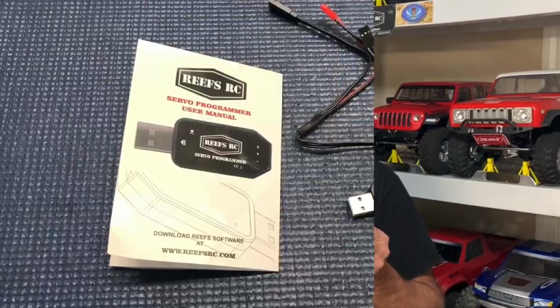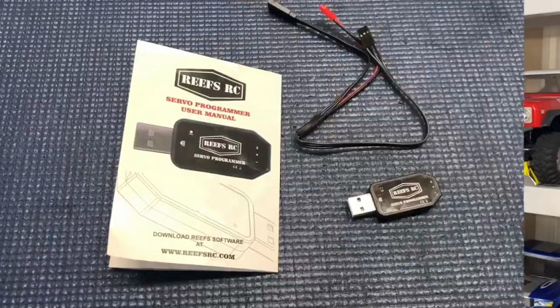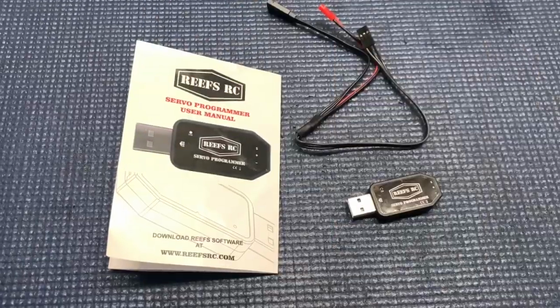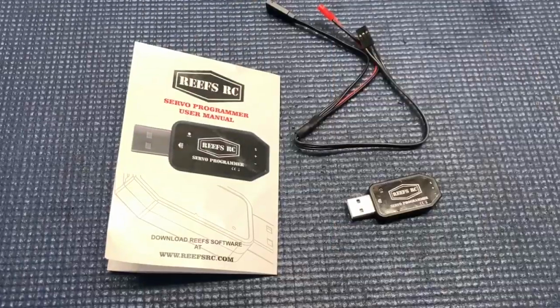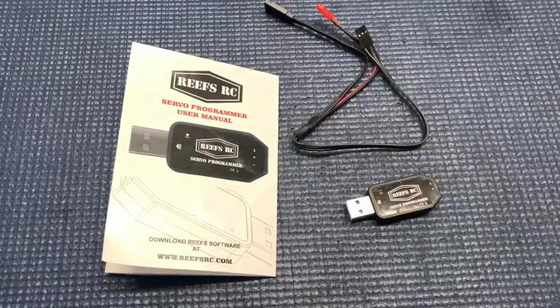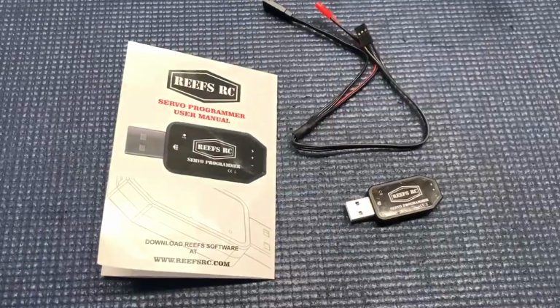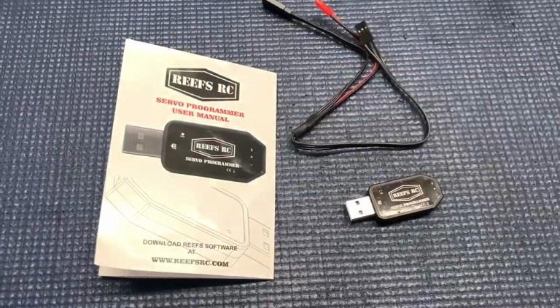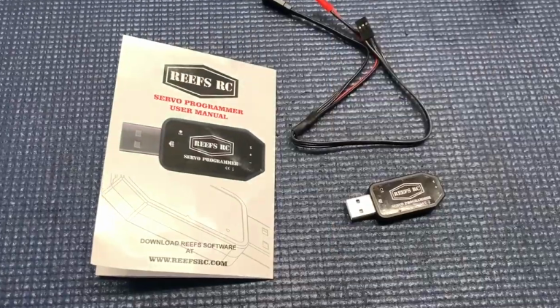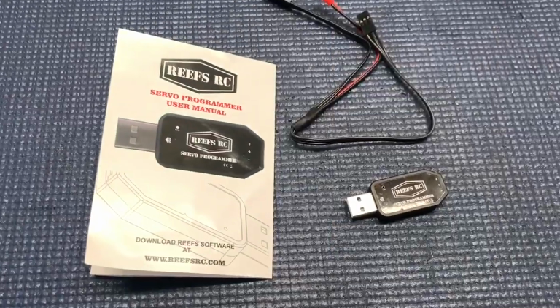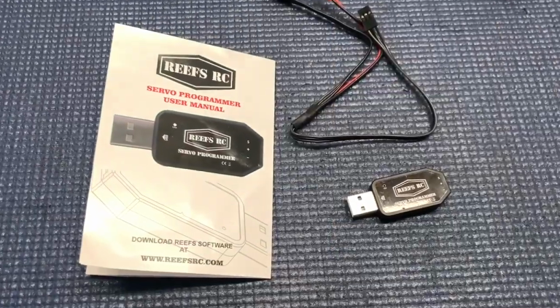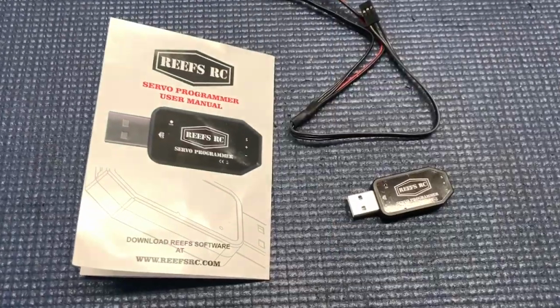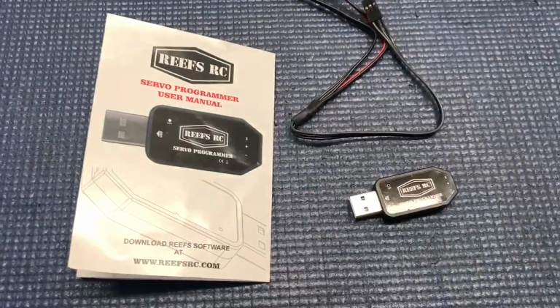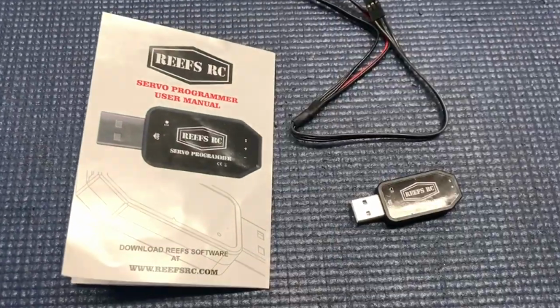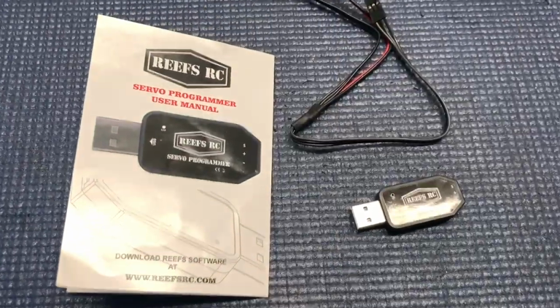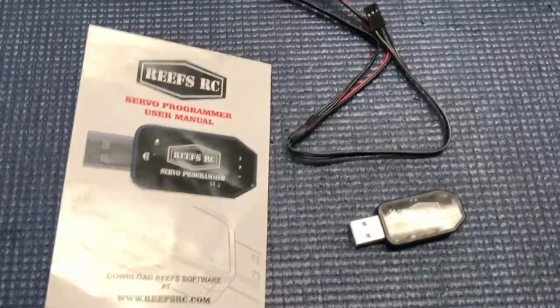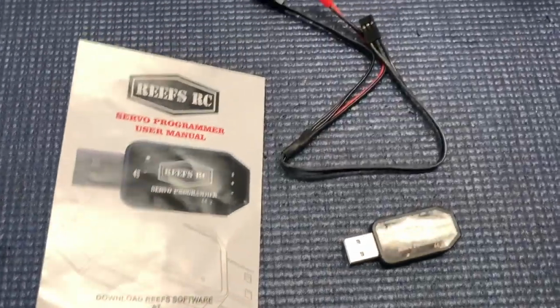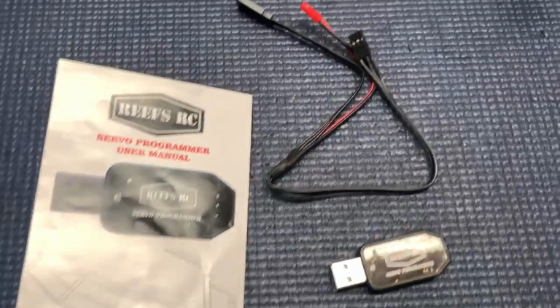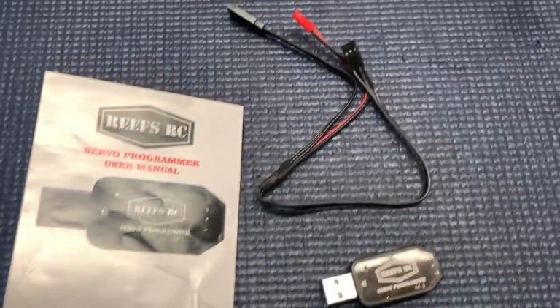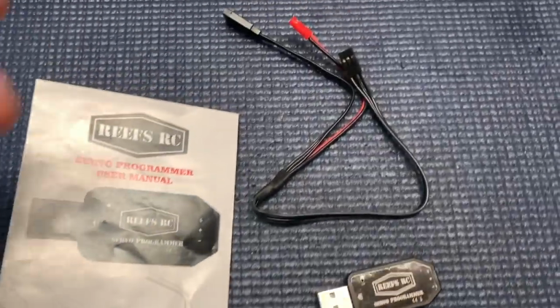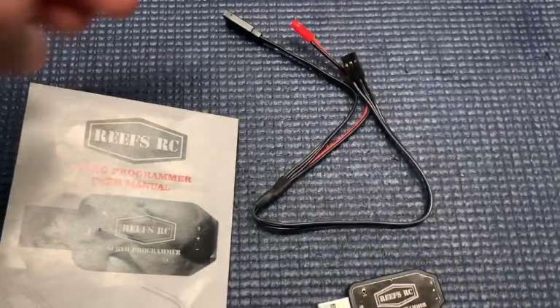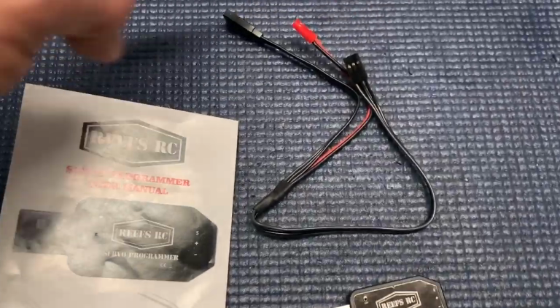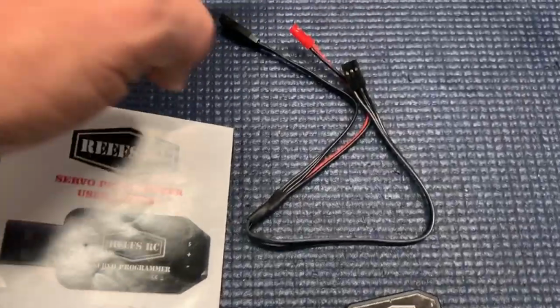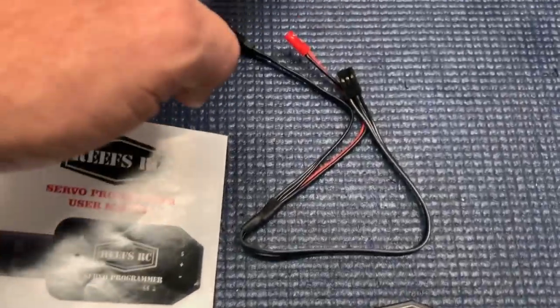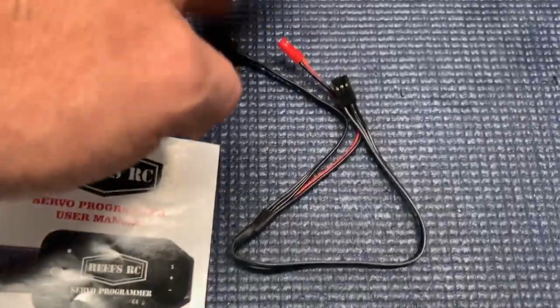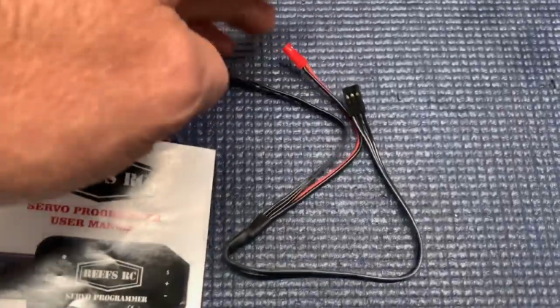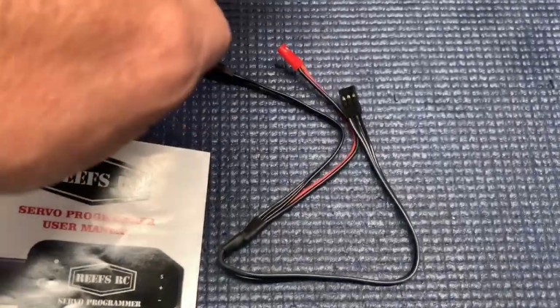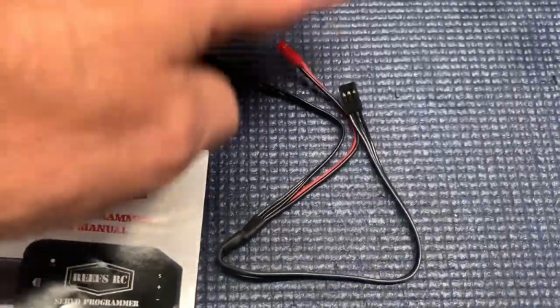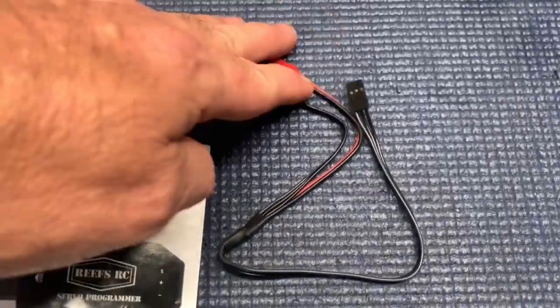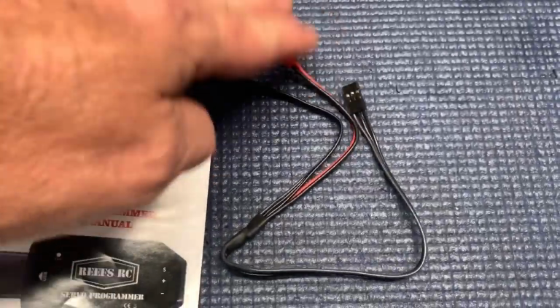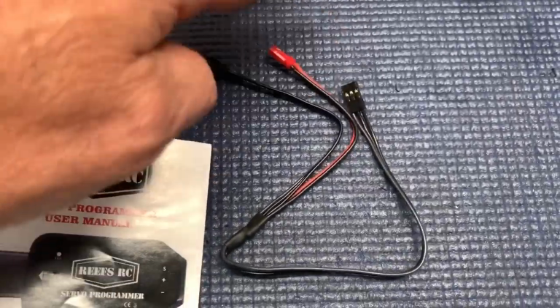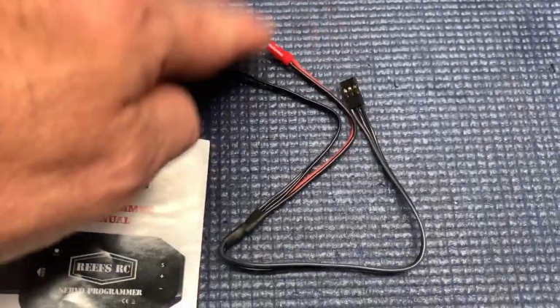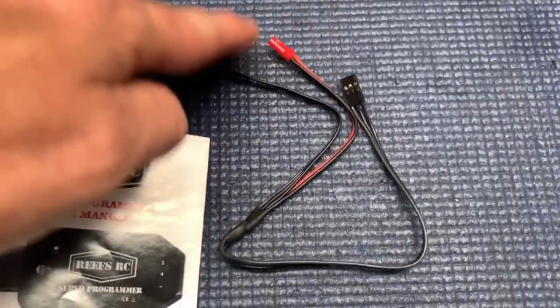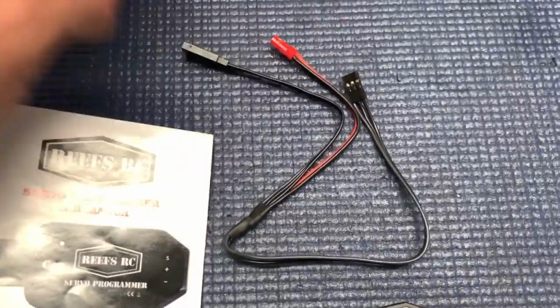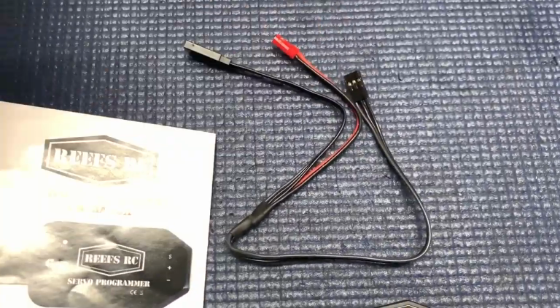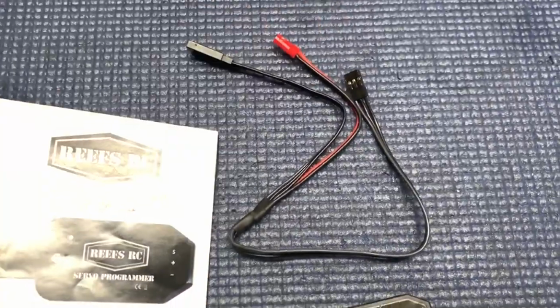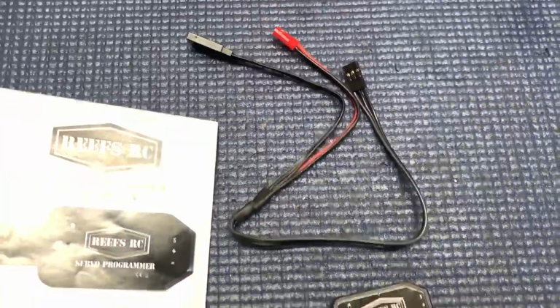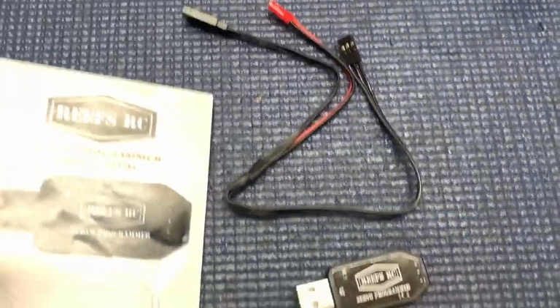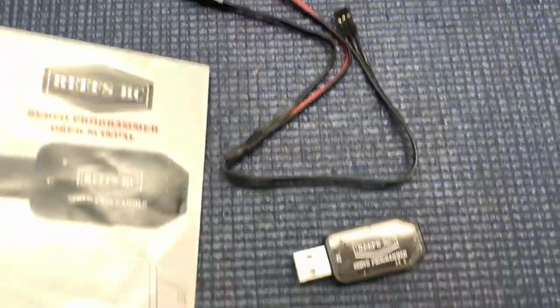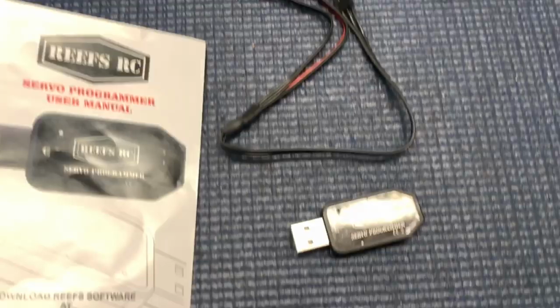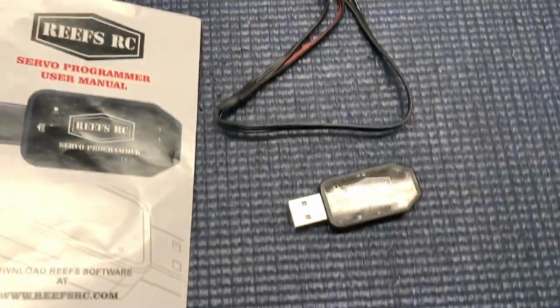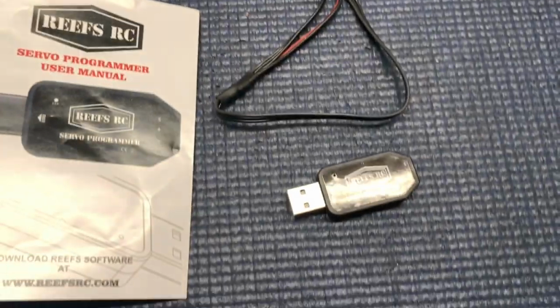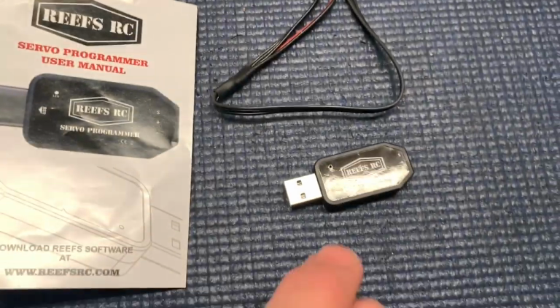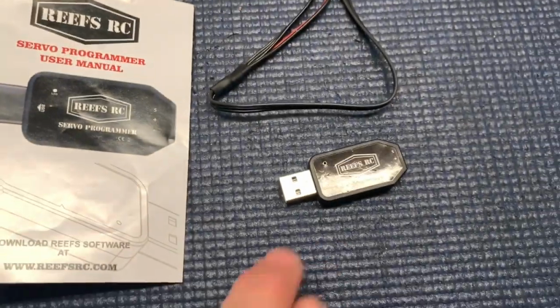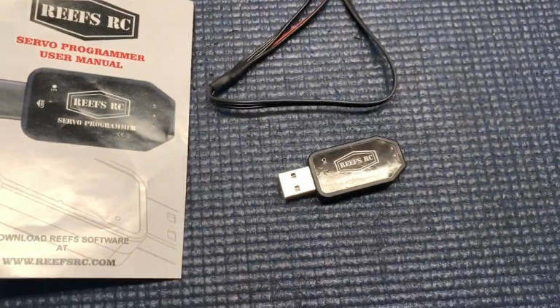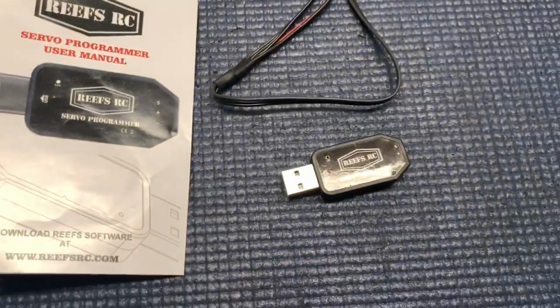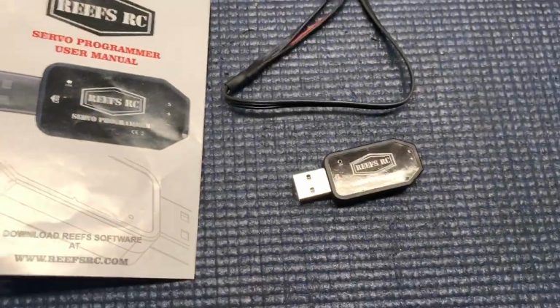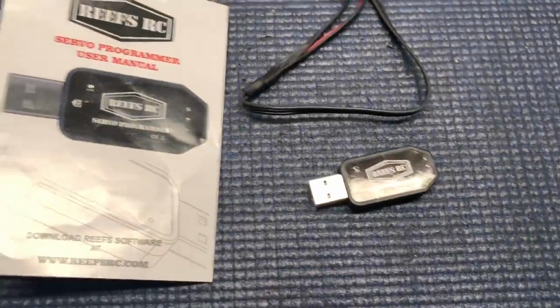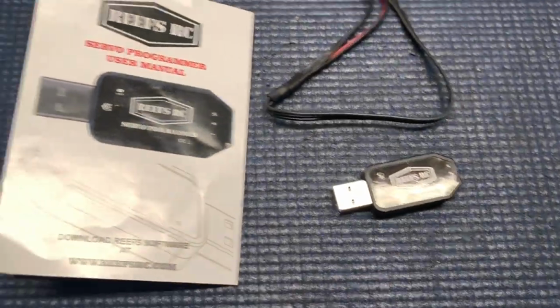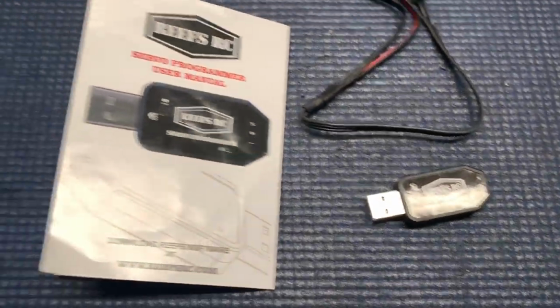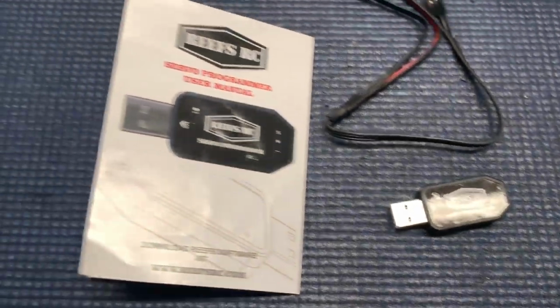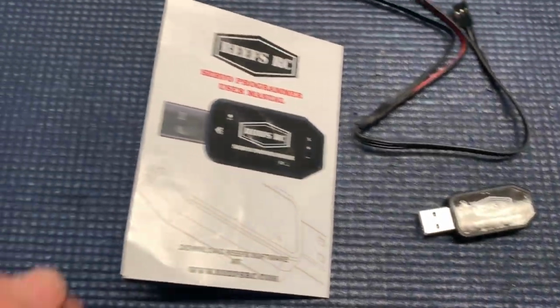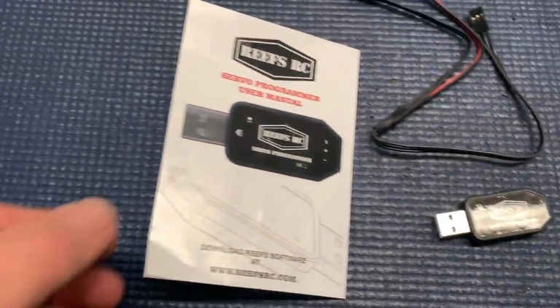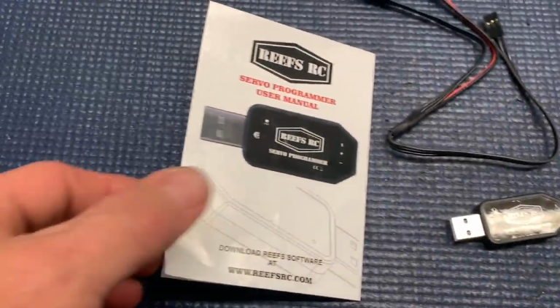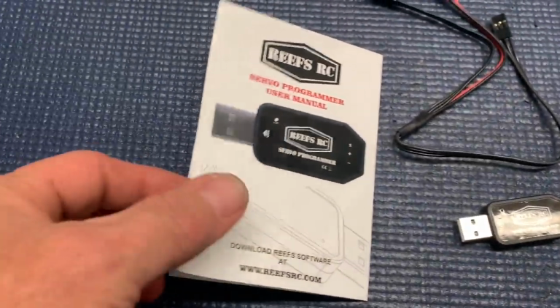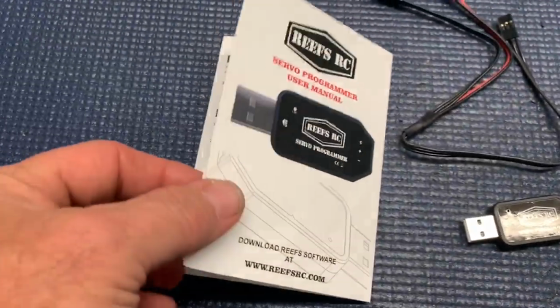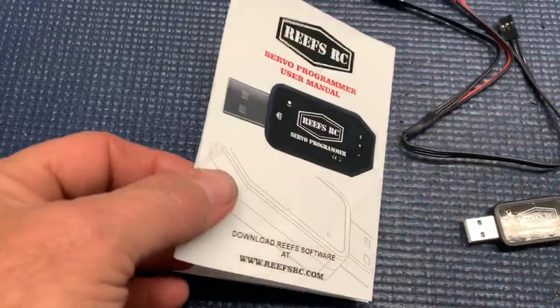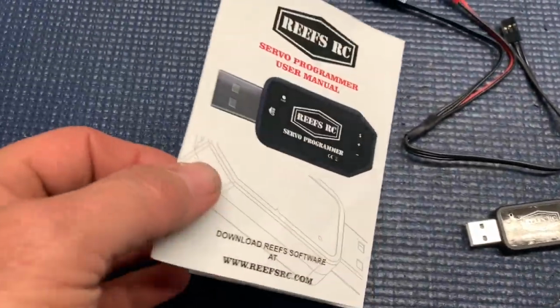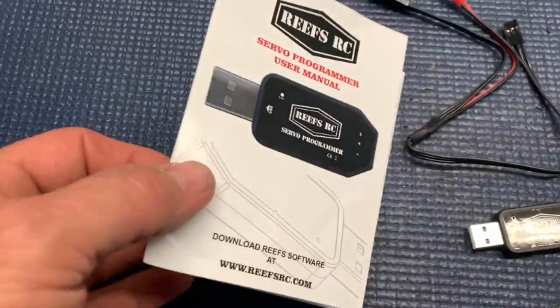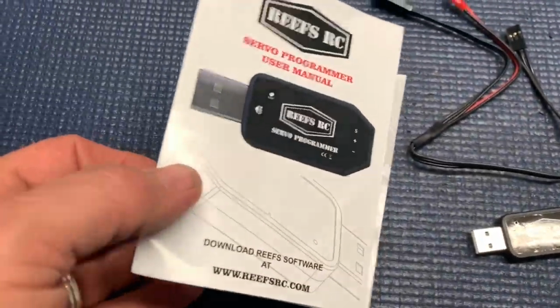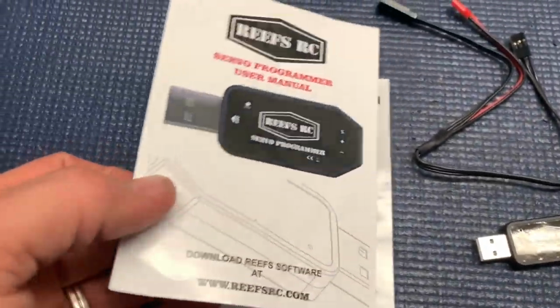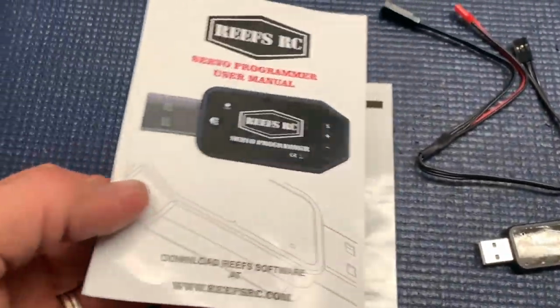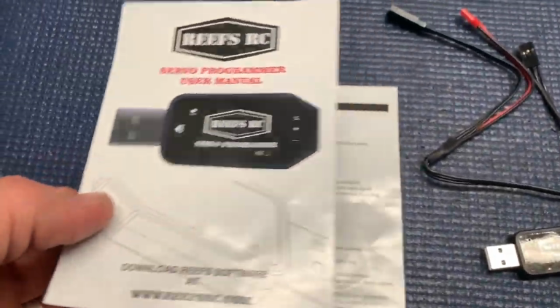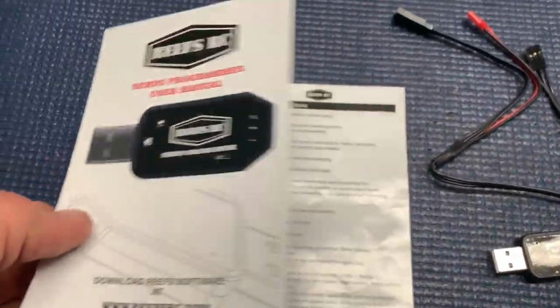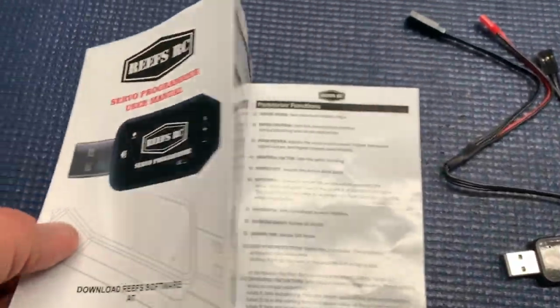This is what you get with your Servo Programmer. You get your connection wires, you get the Programmer, and then you get your instructions.